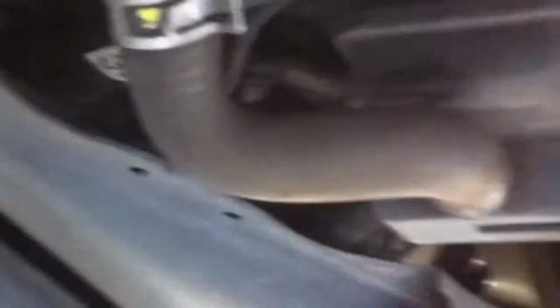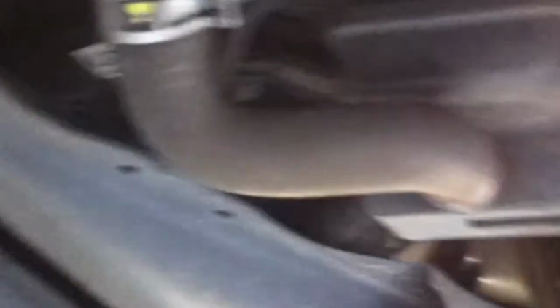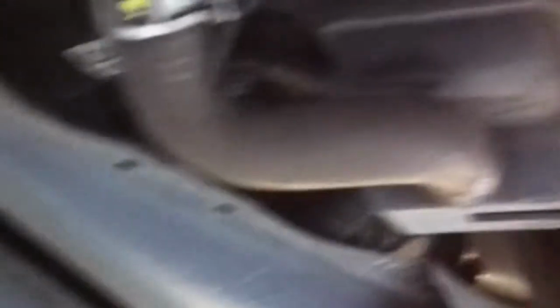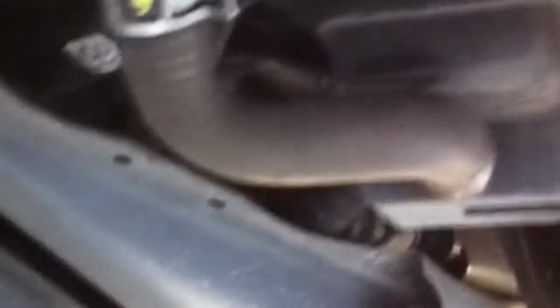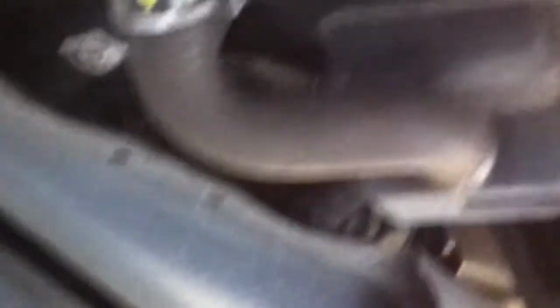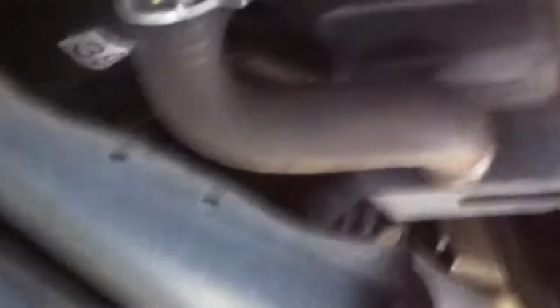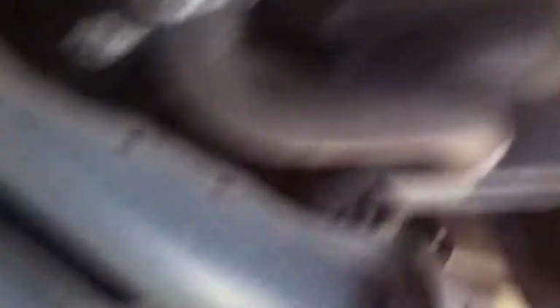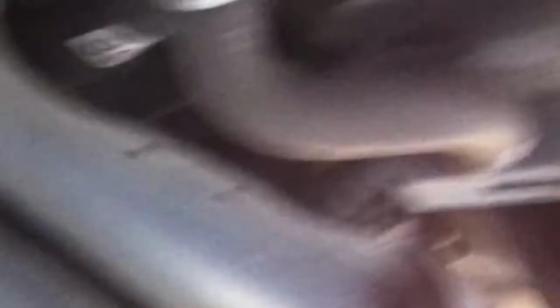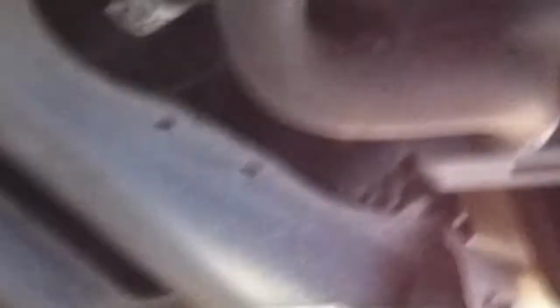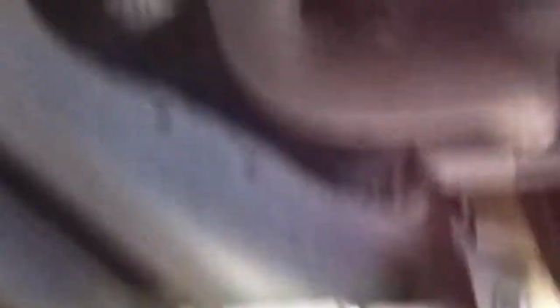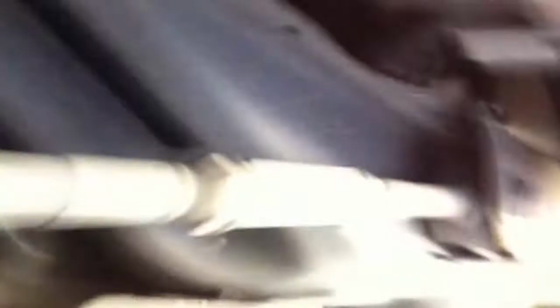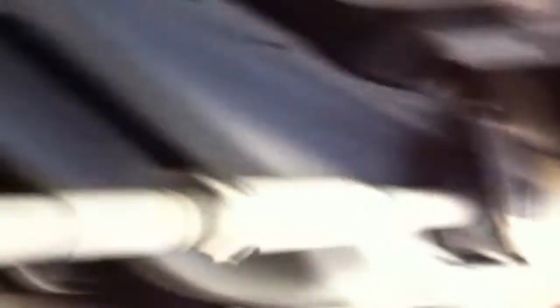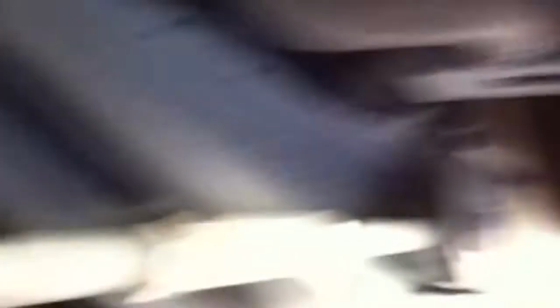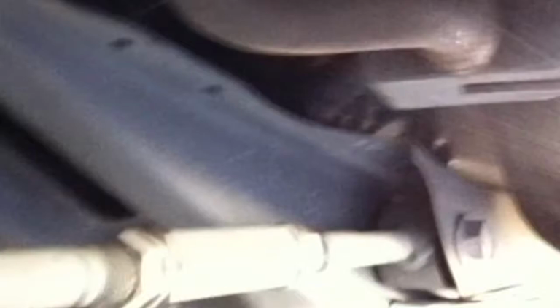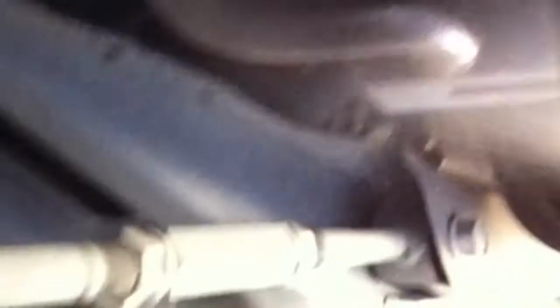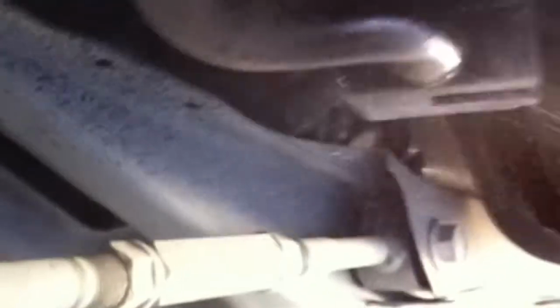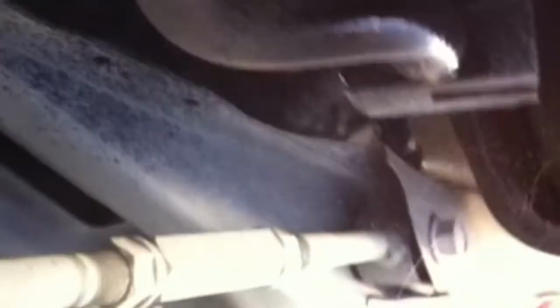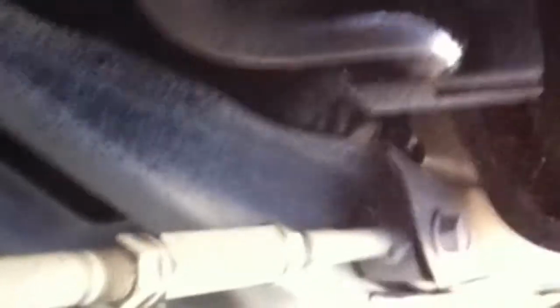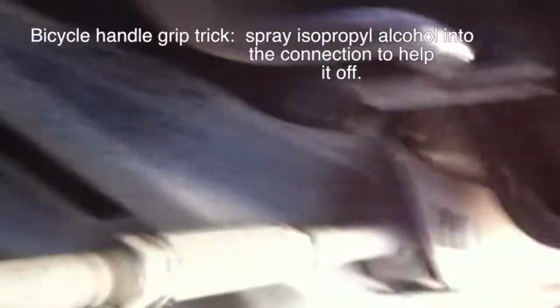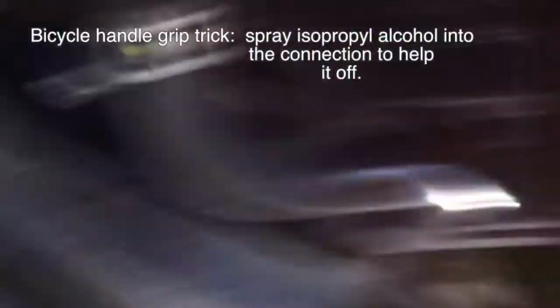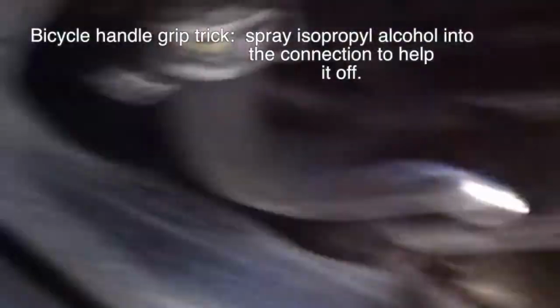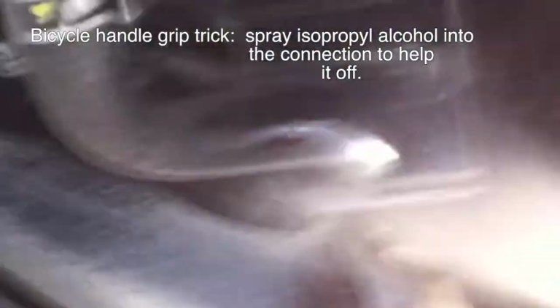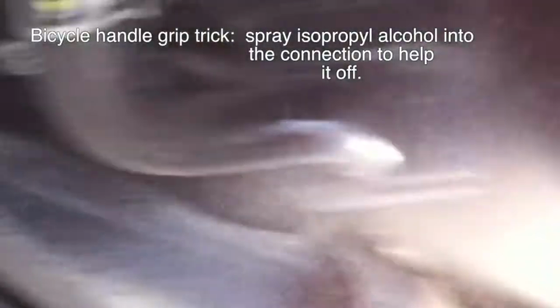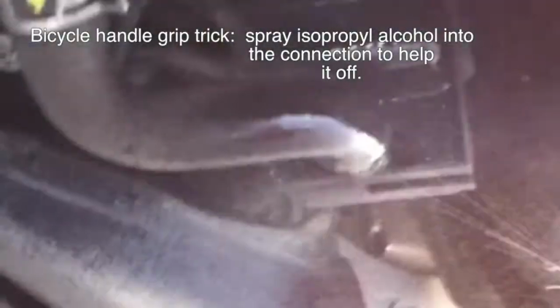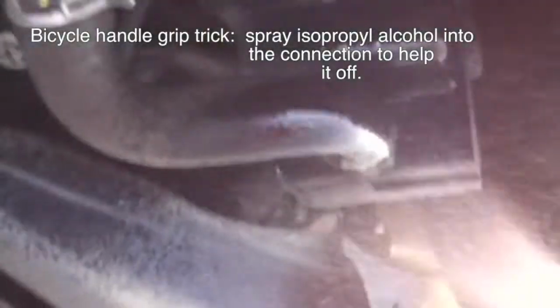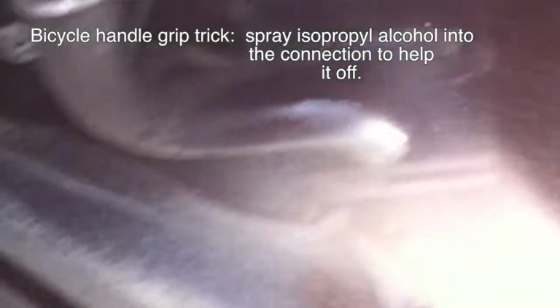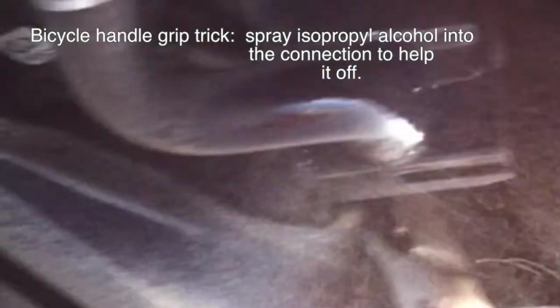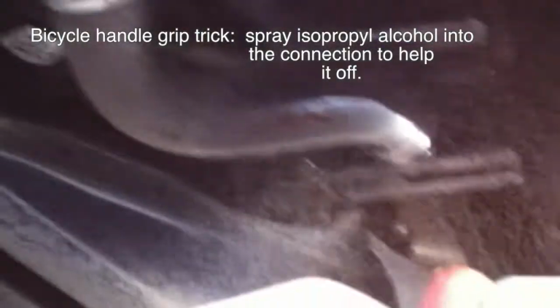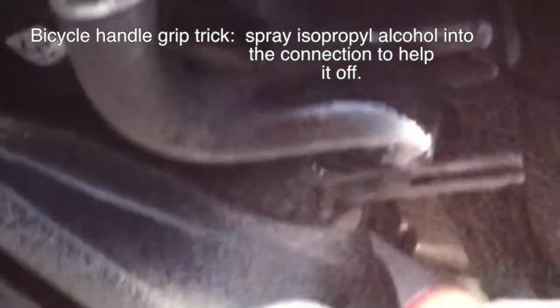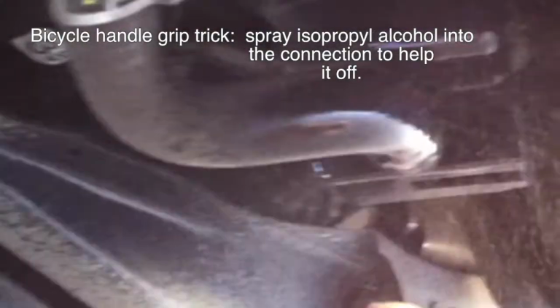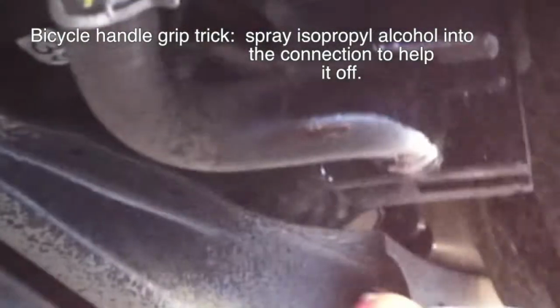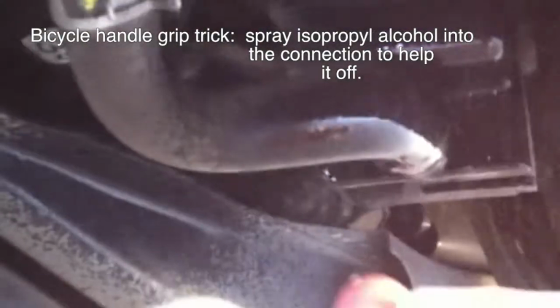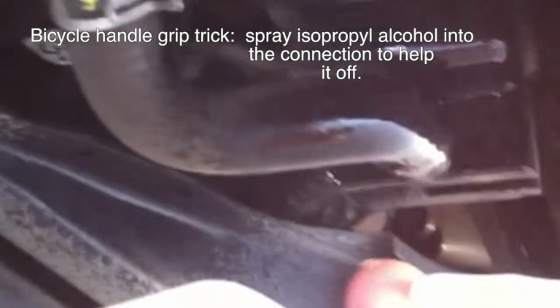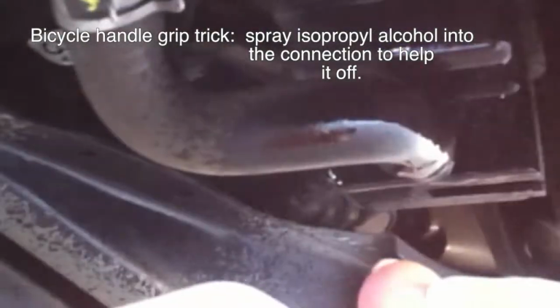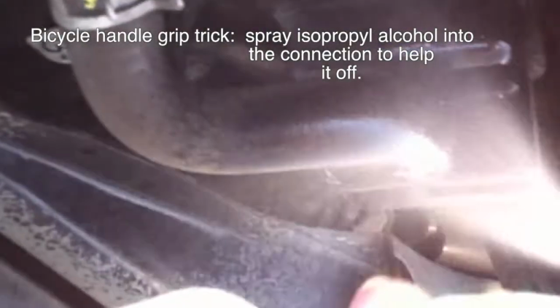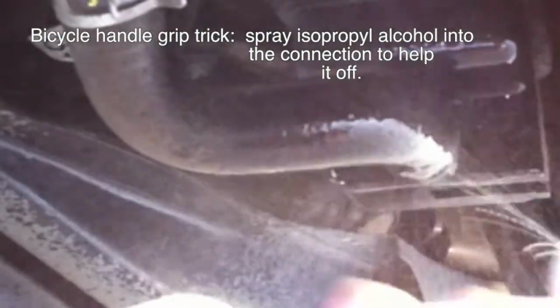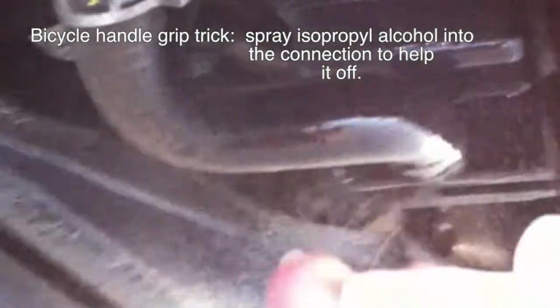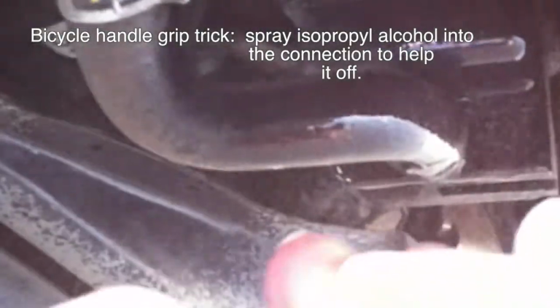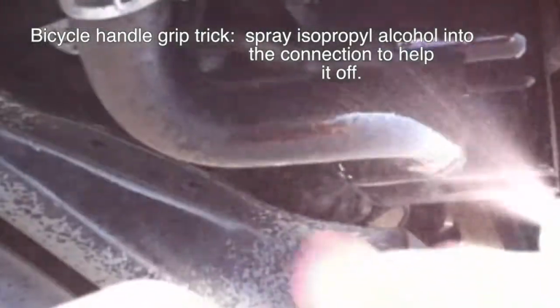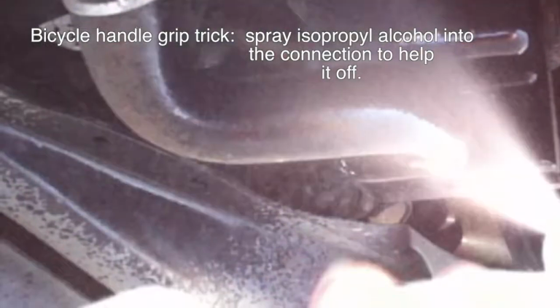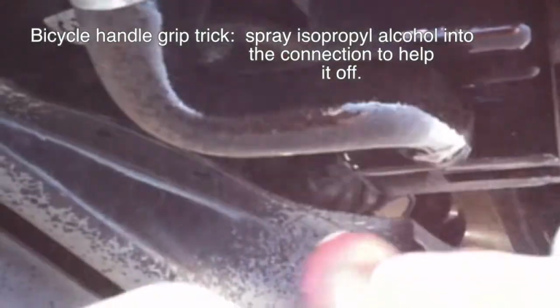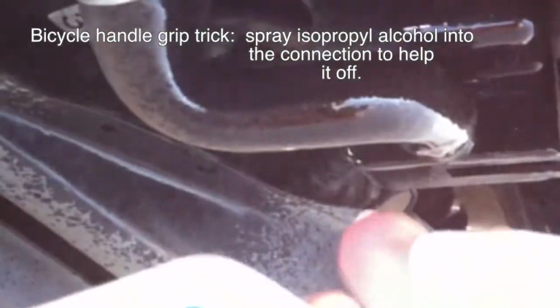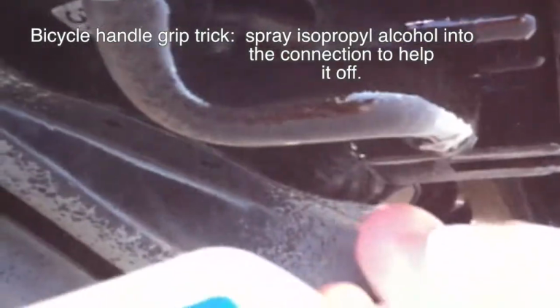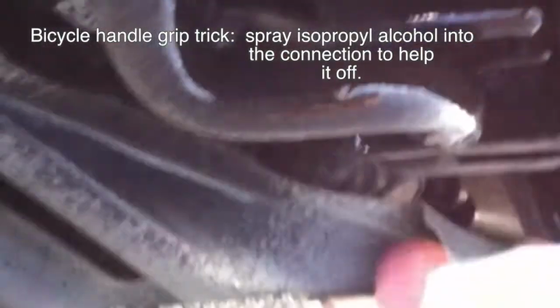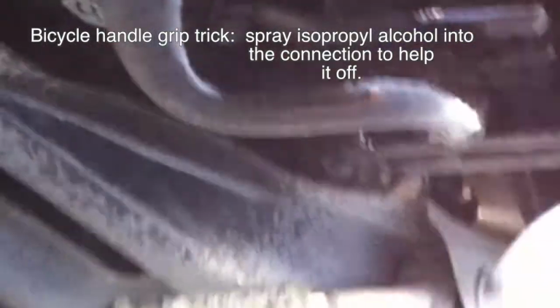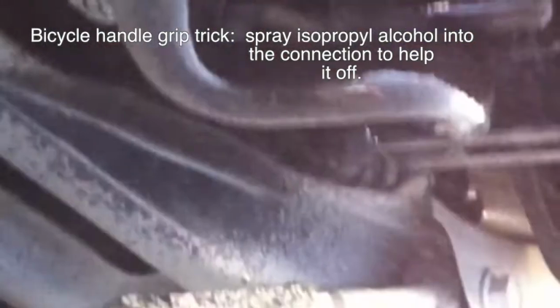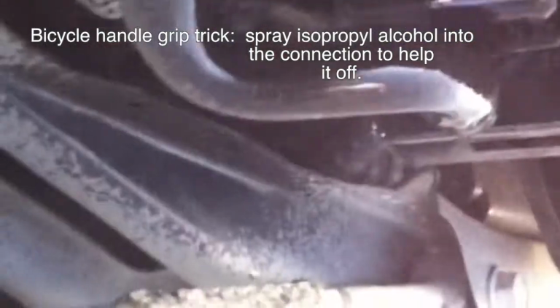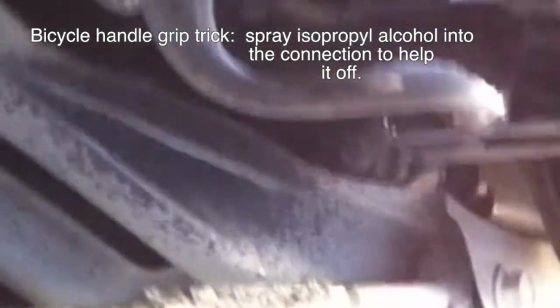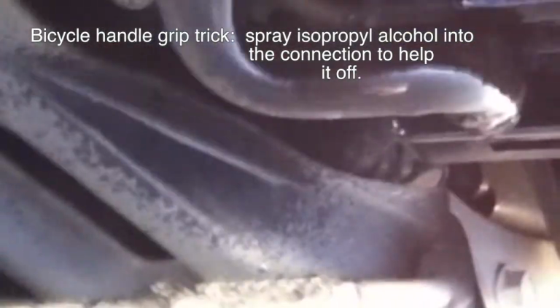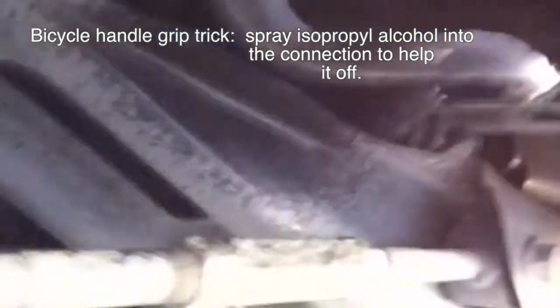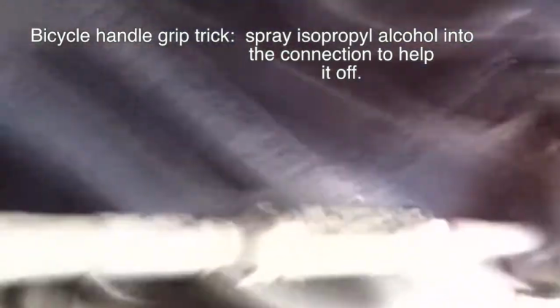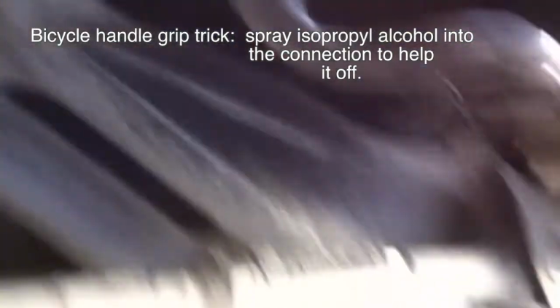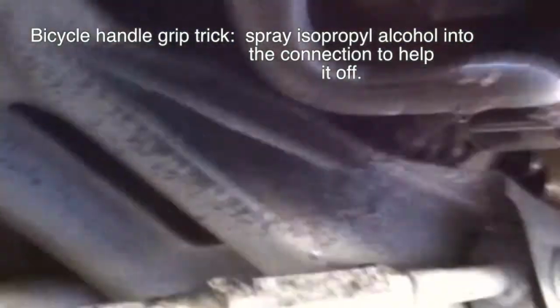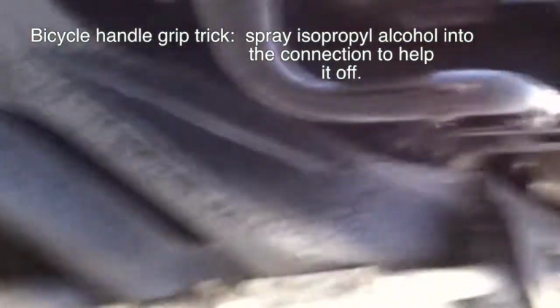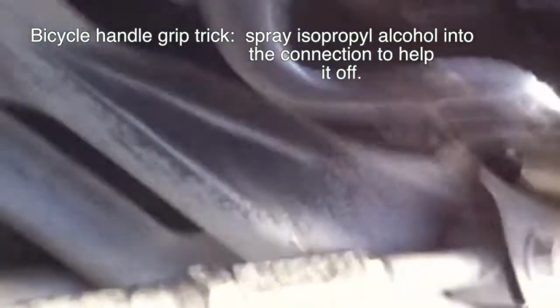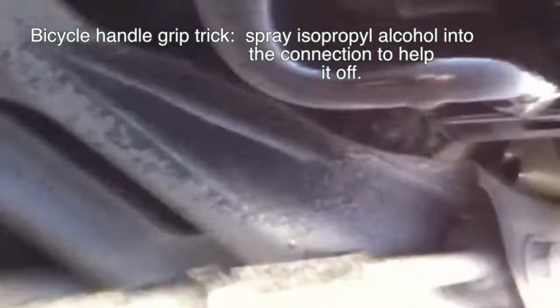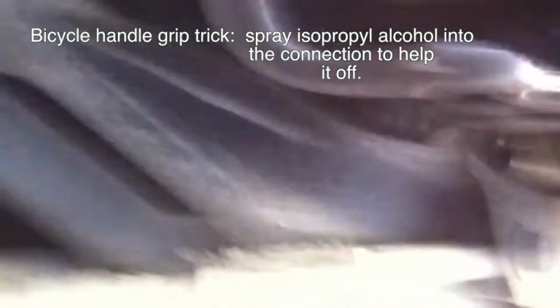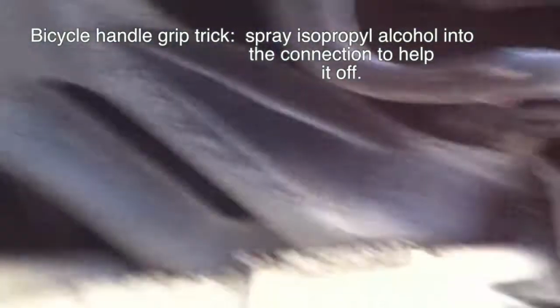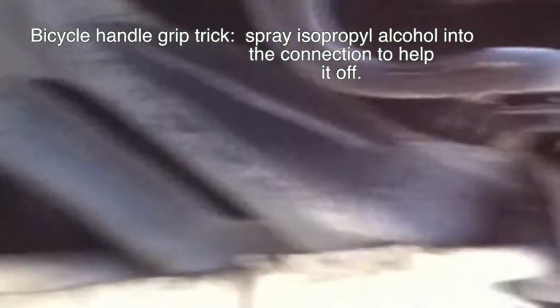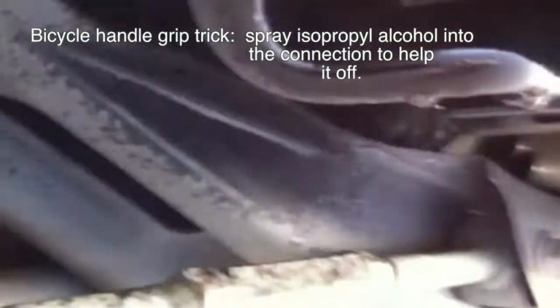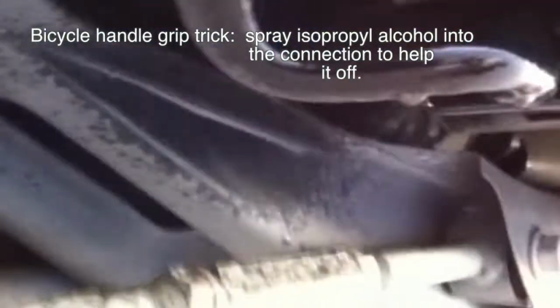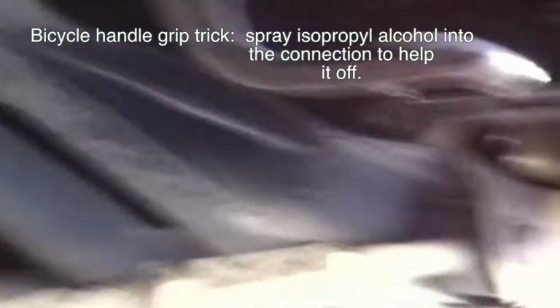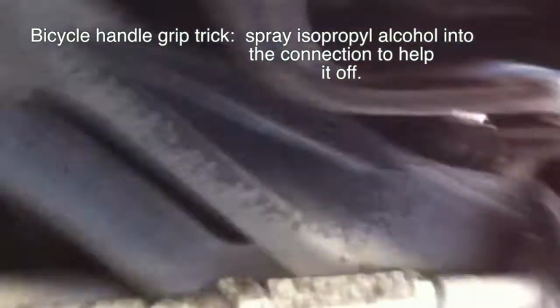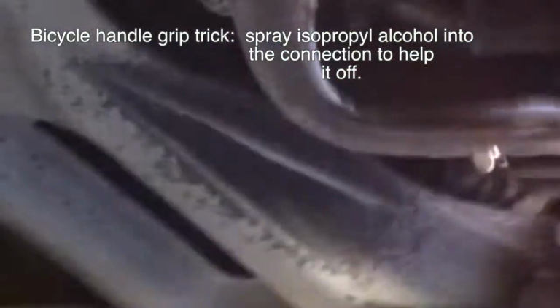Loosening that hose will let you fill up with gas. It's just a temporary fix until you can get to the mechanic or diagnose it yourself with what's going on with your vehicle.